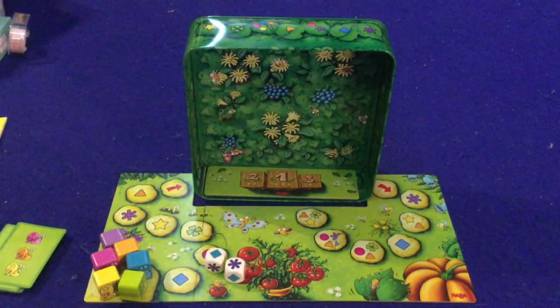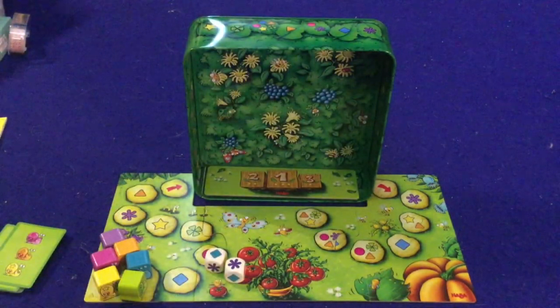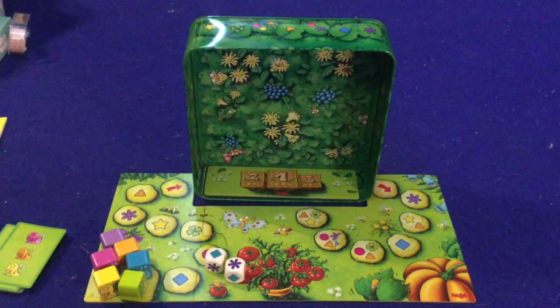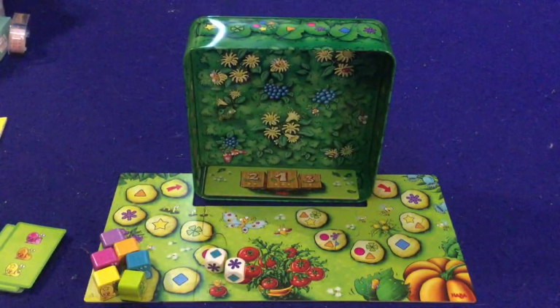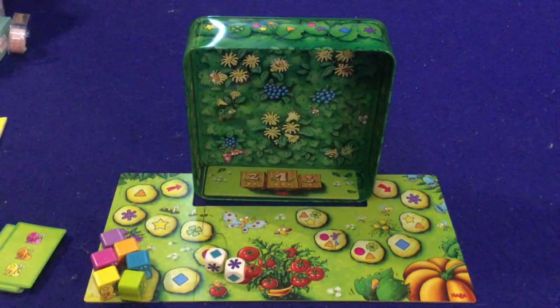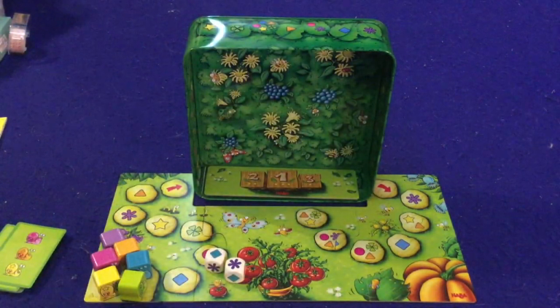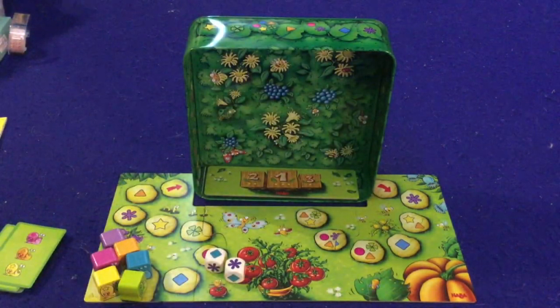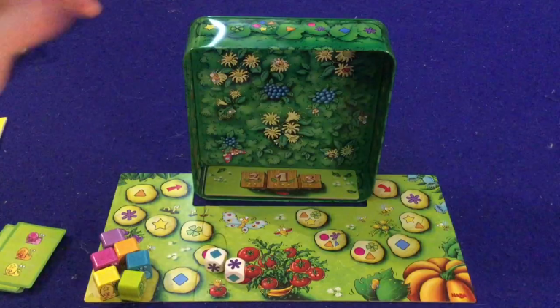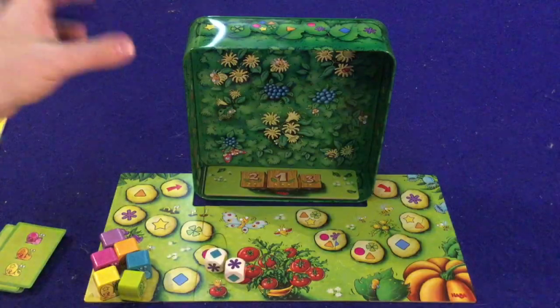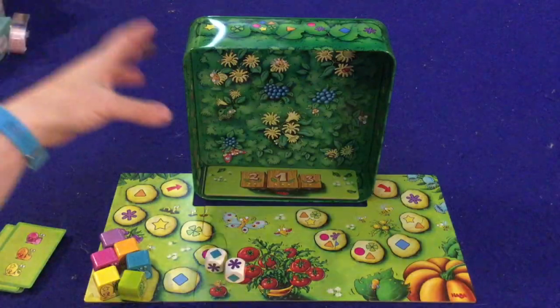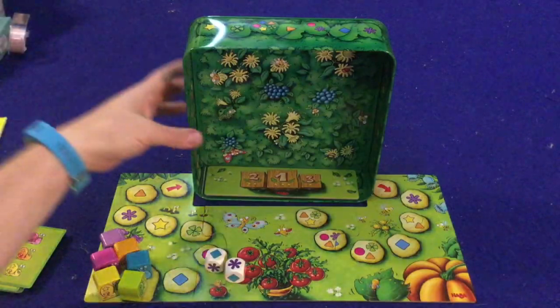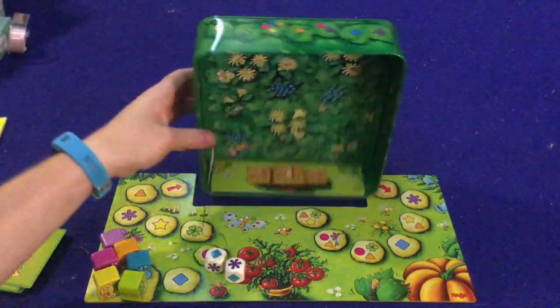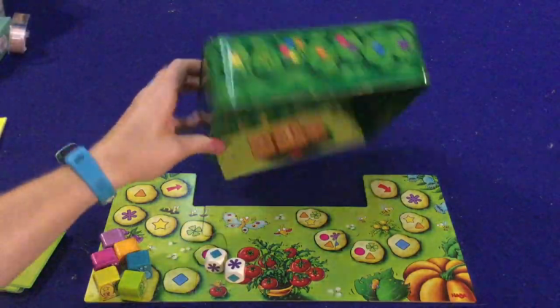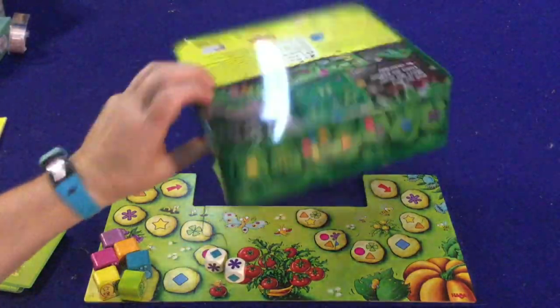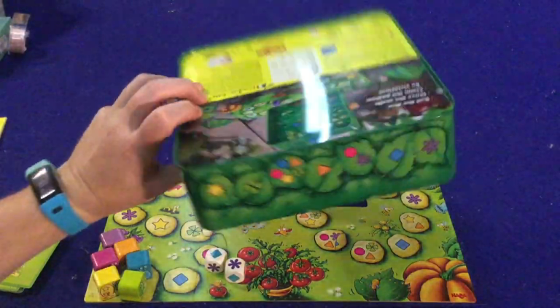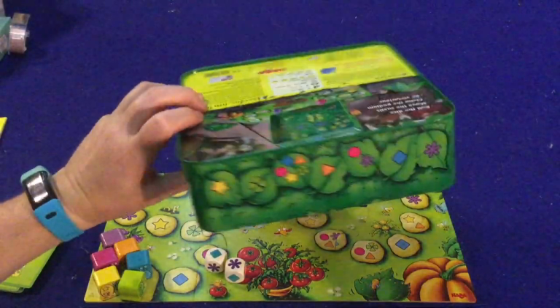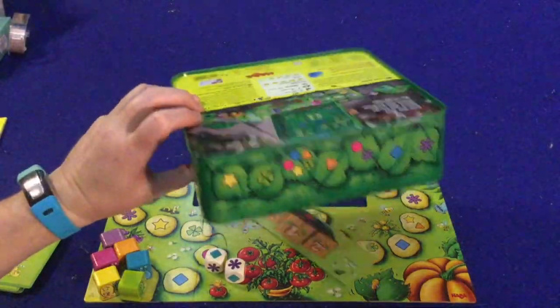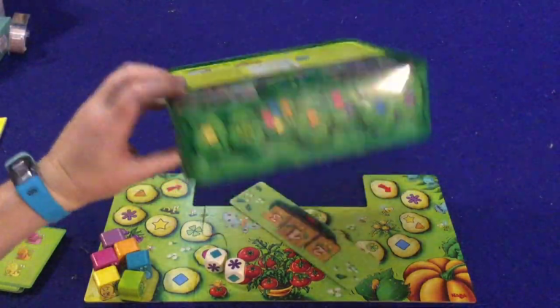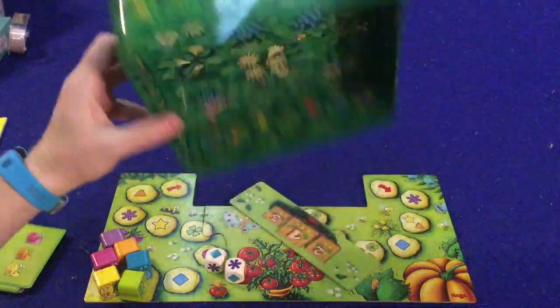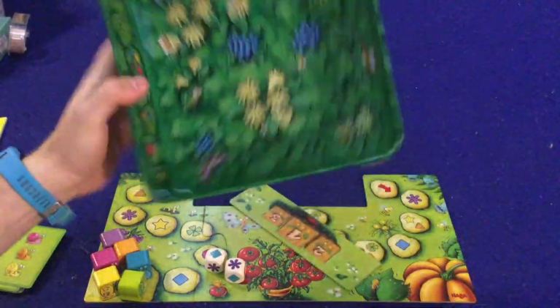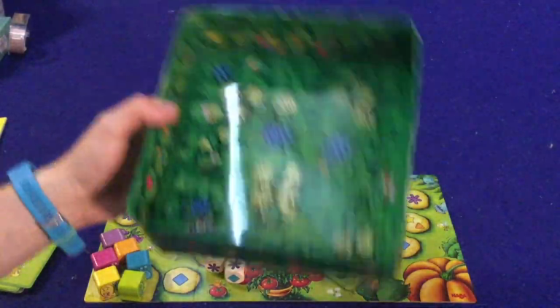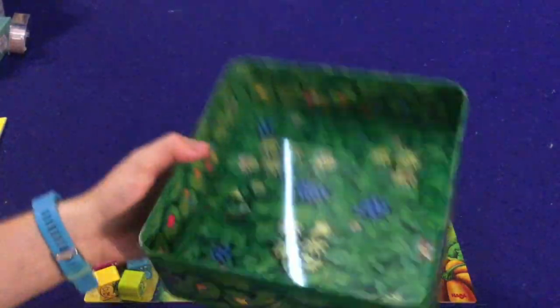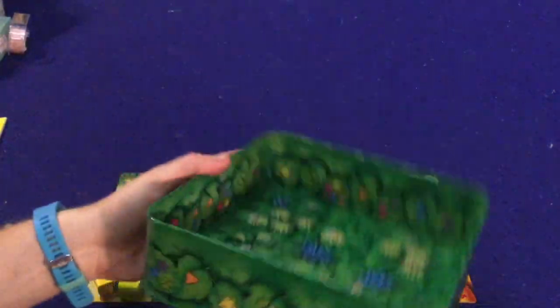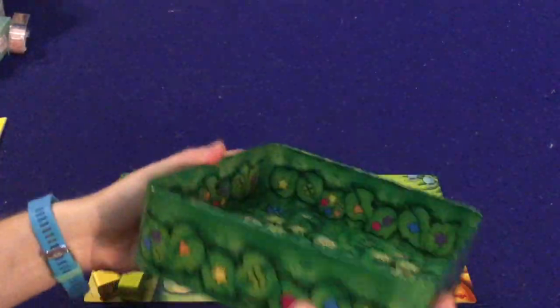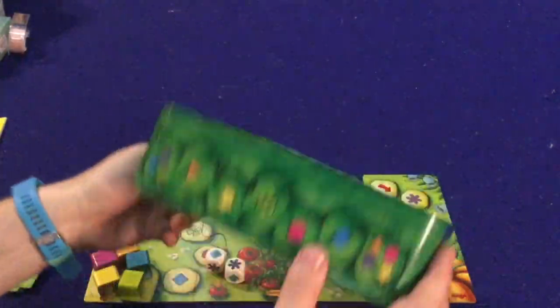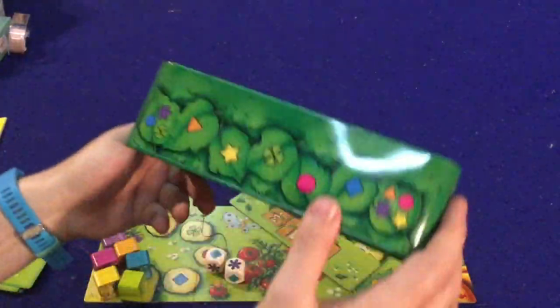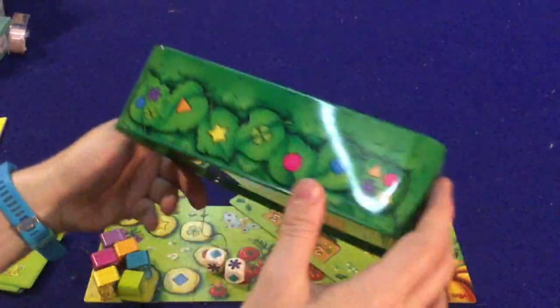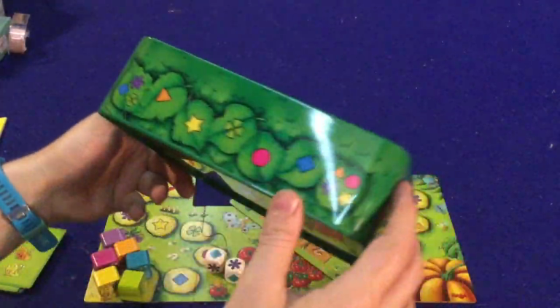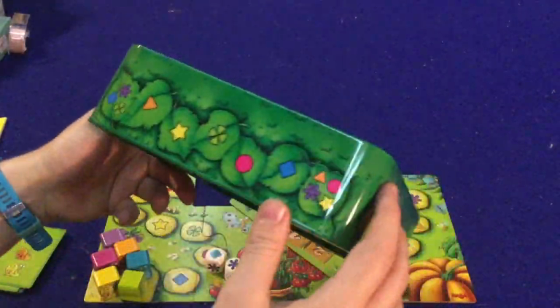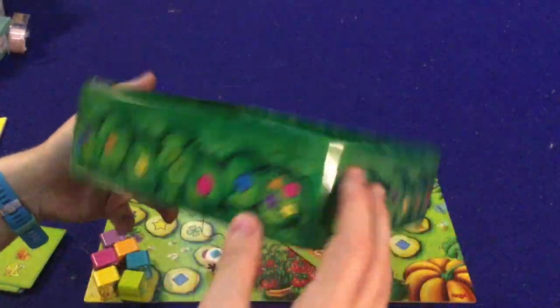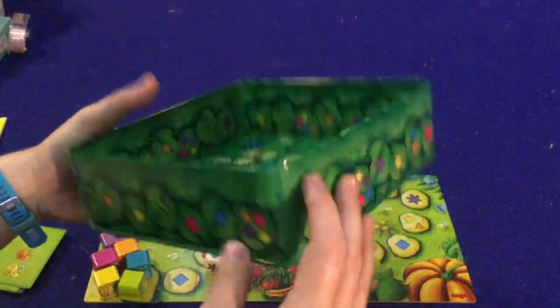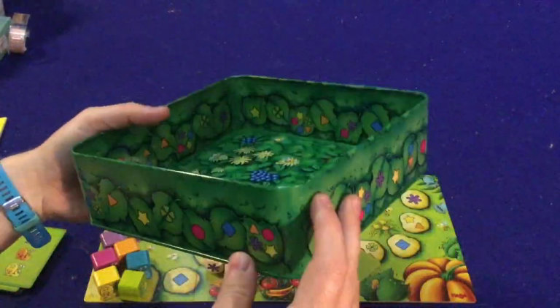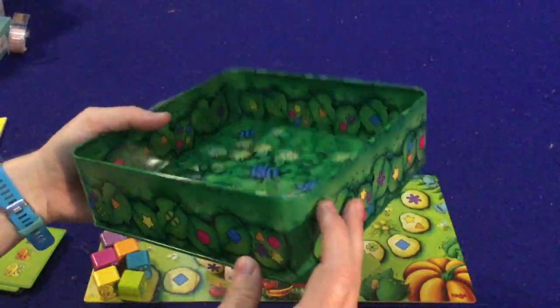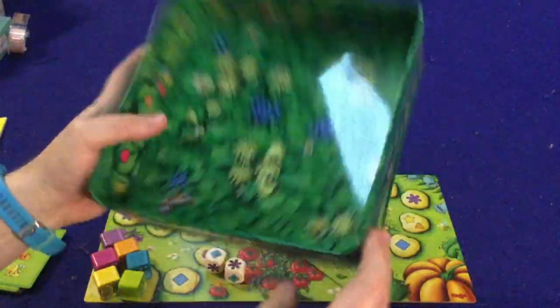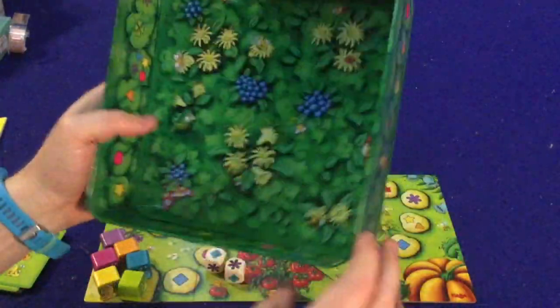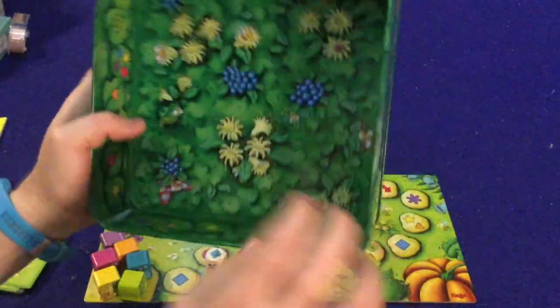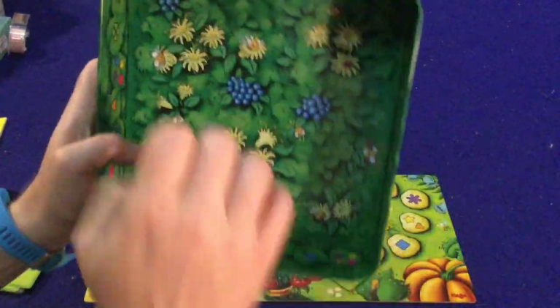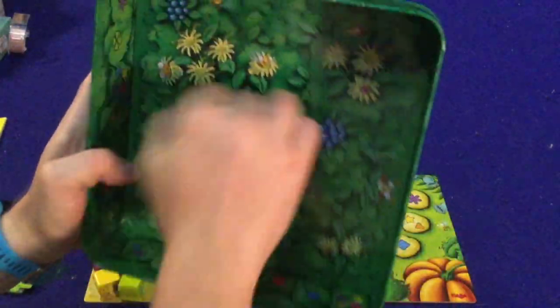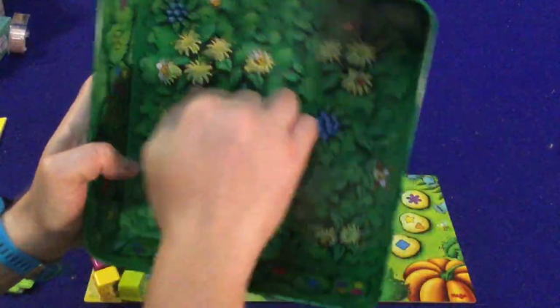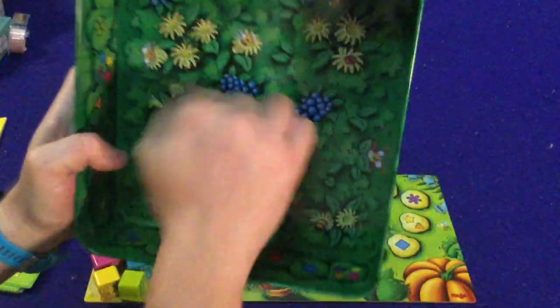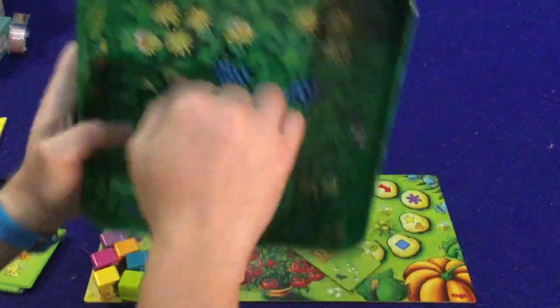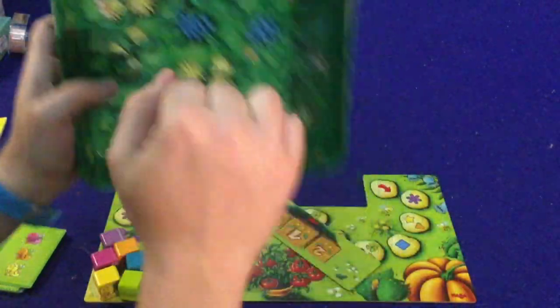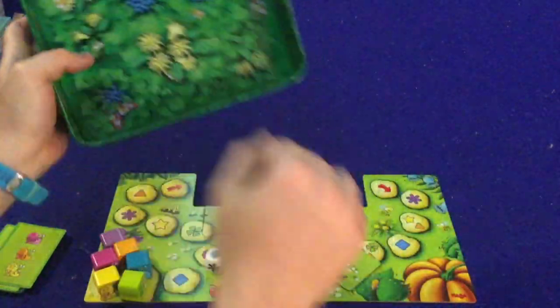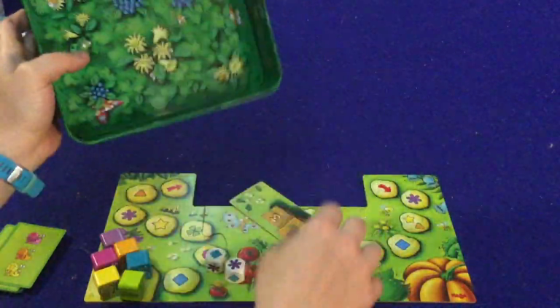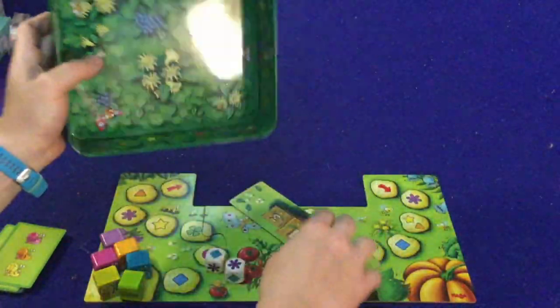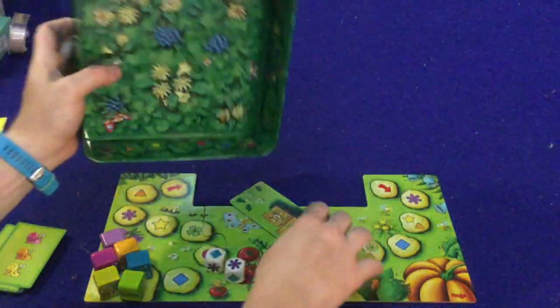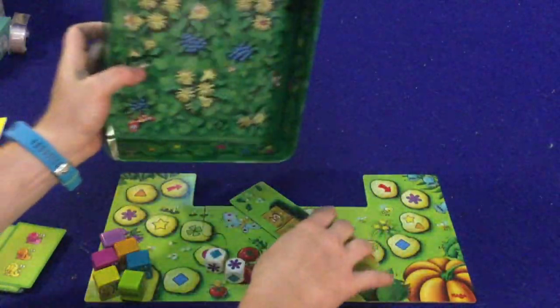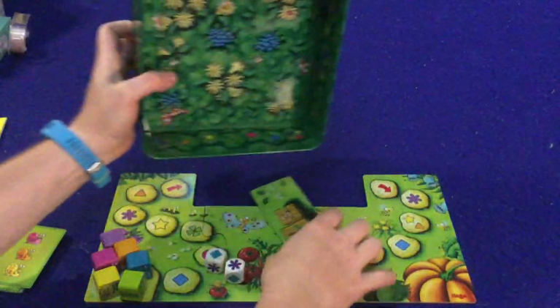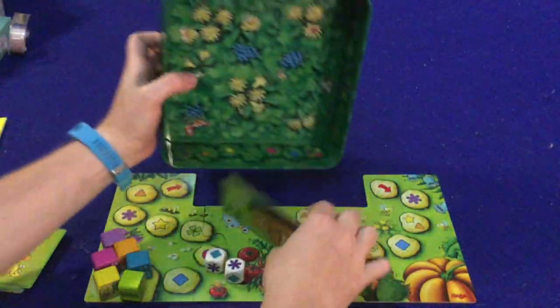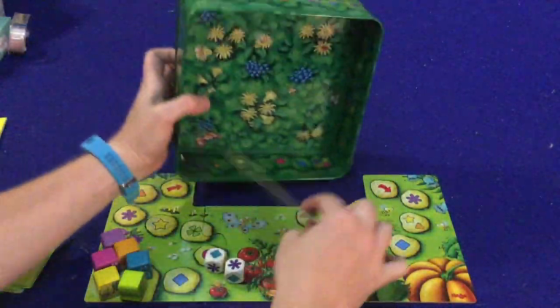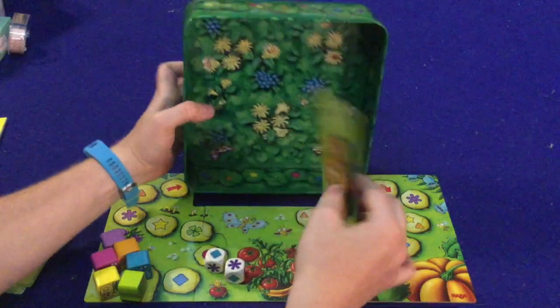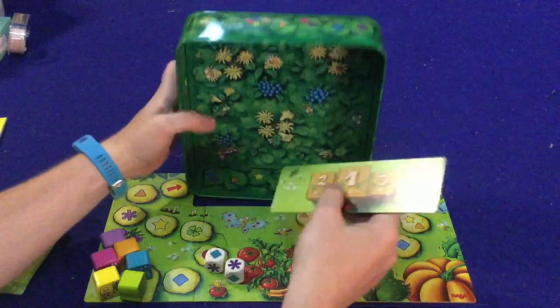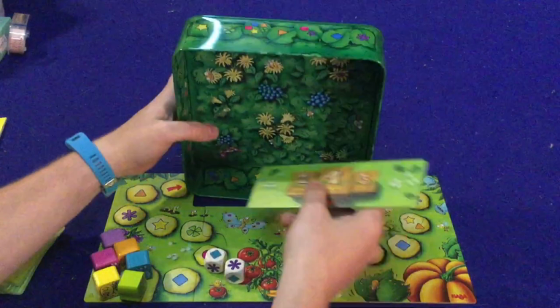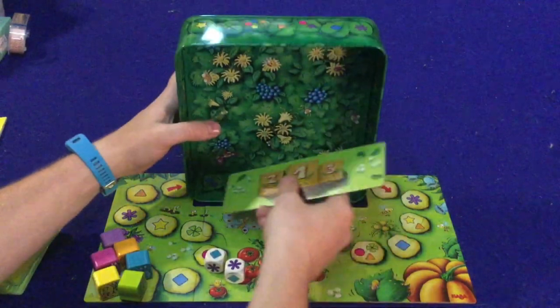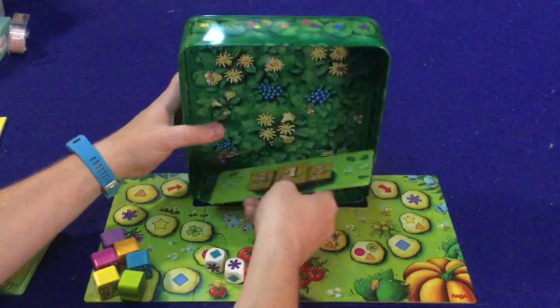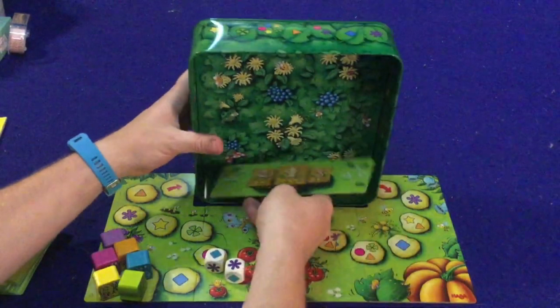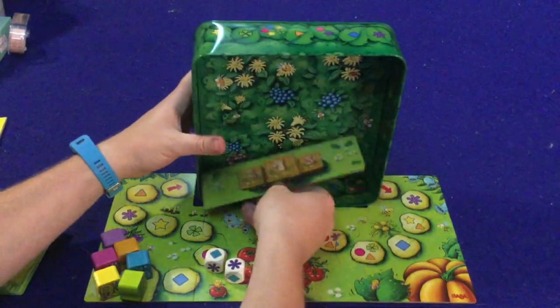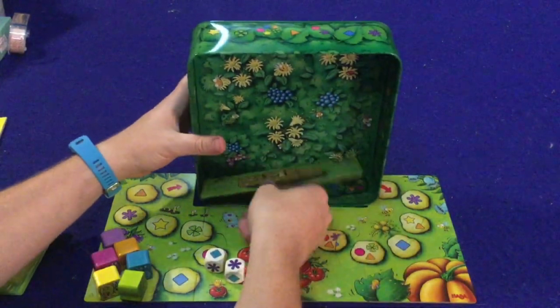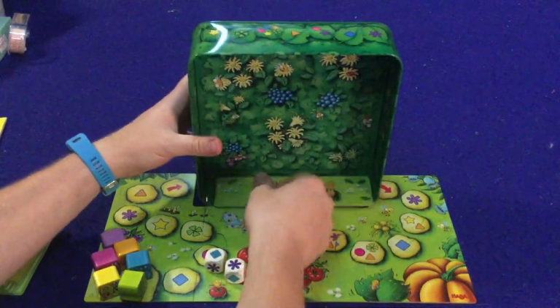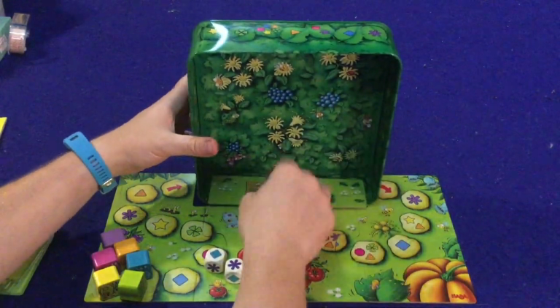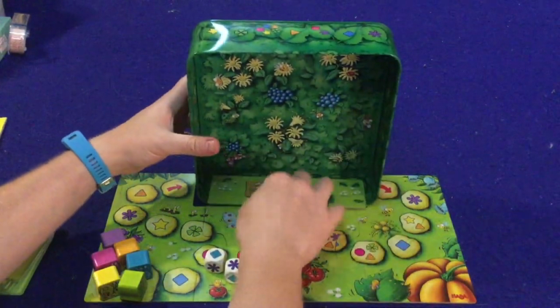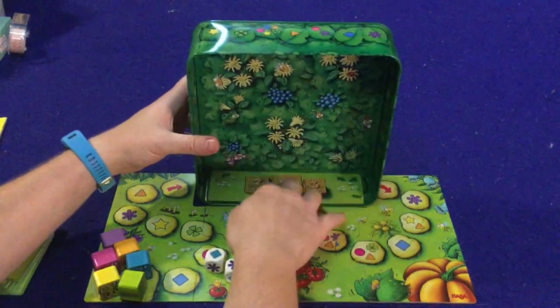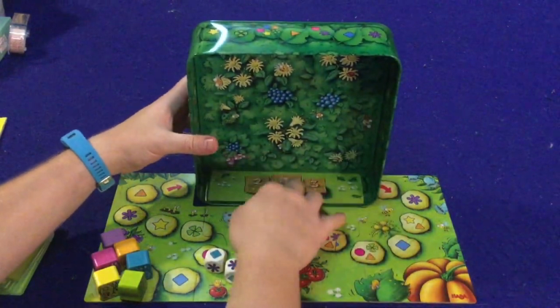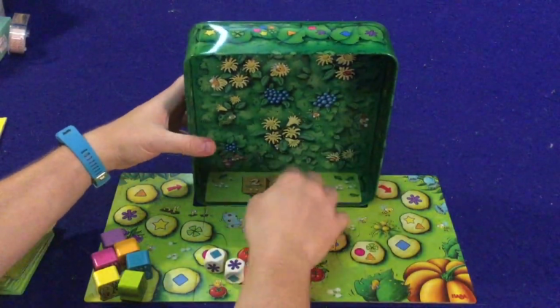The first thing you'll notice is the box actually is part of the game. And the metal tin is part of the game, as you'll see, which actually turns out to be really cool.